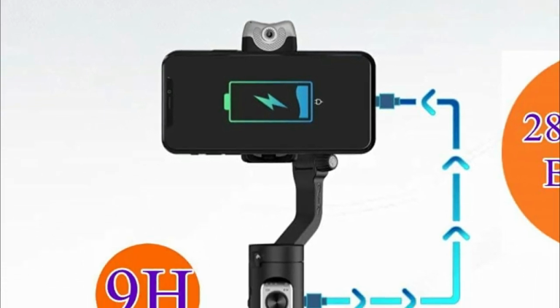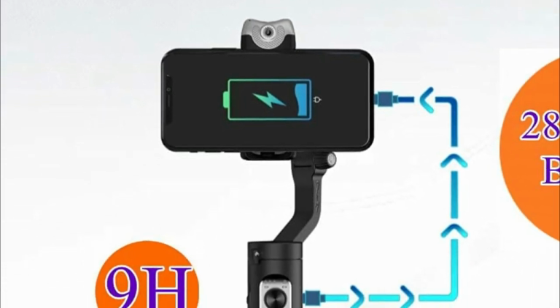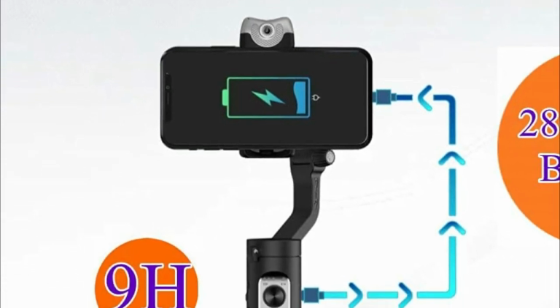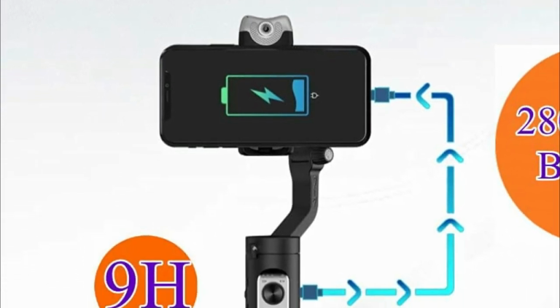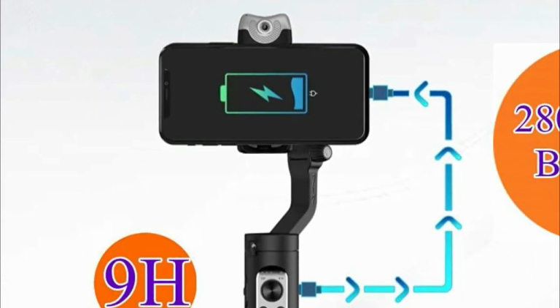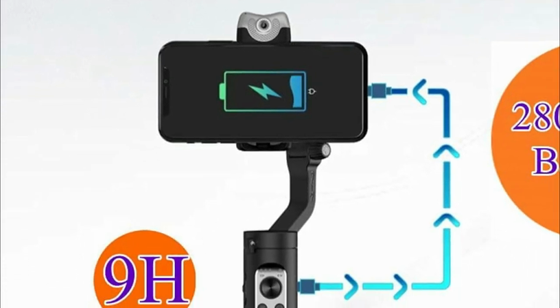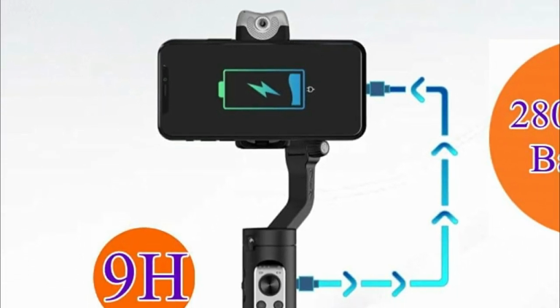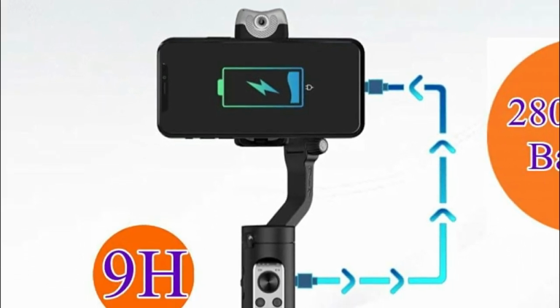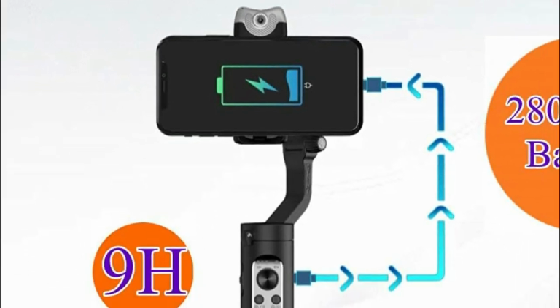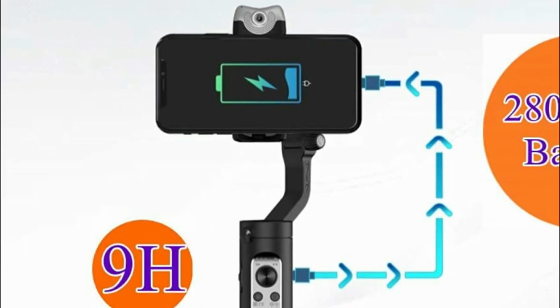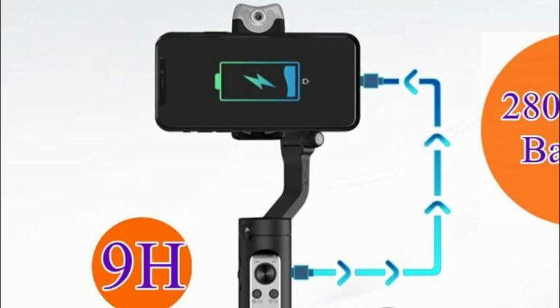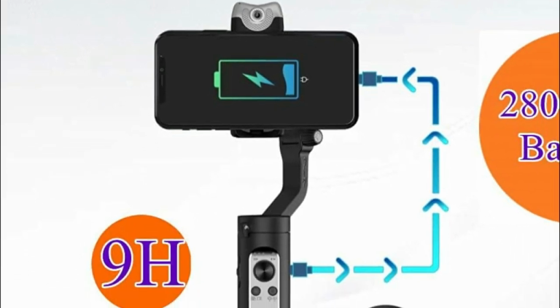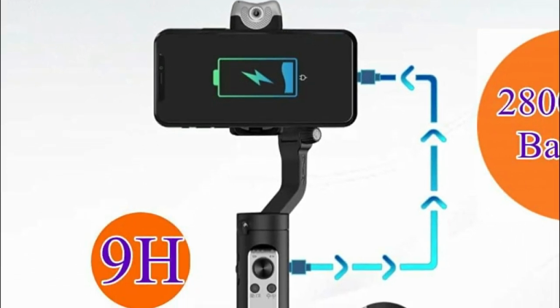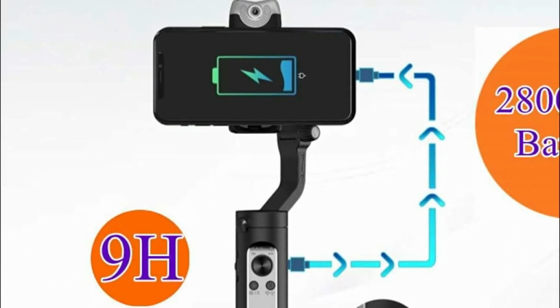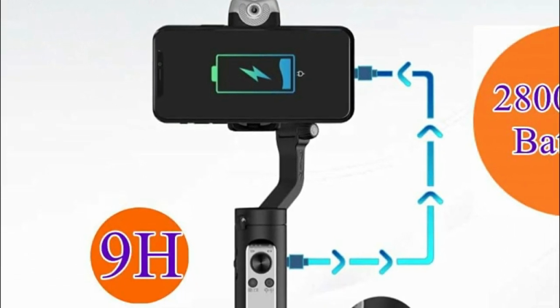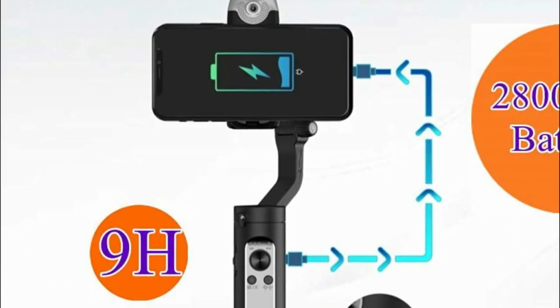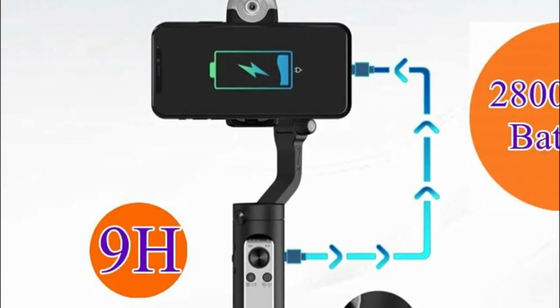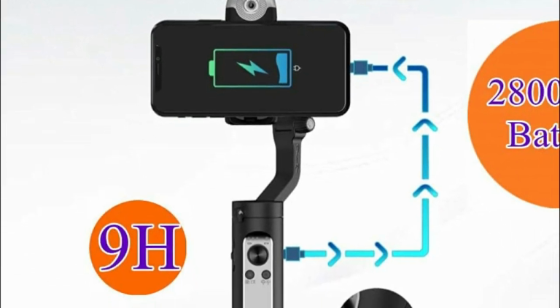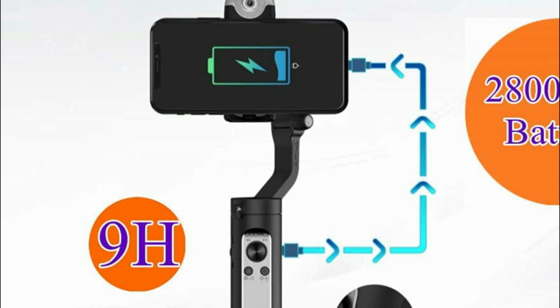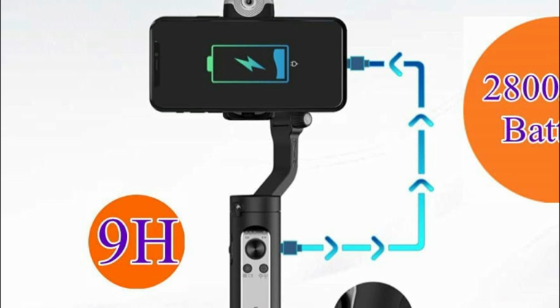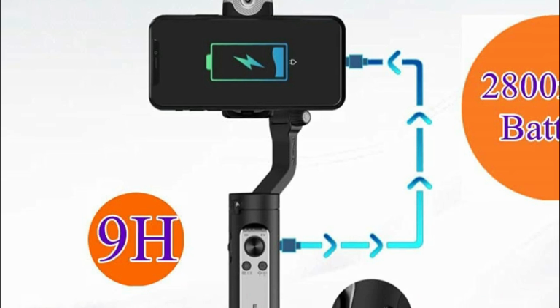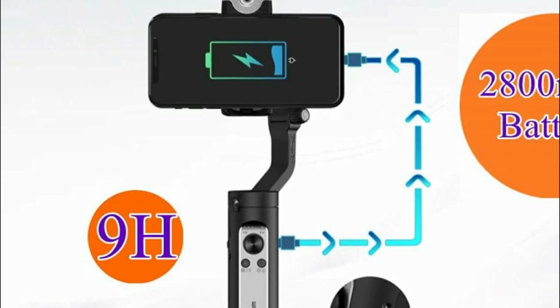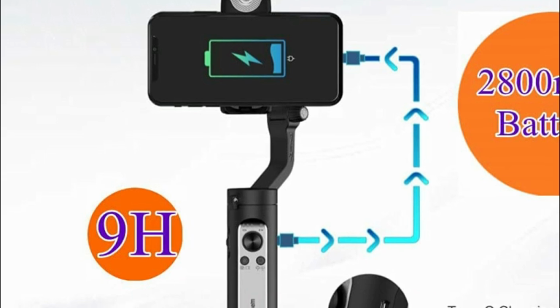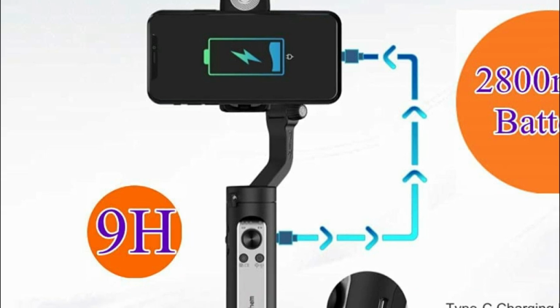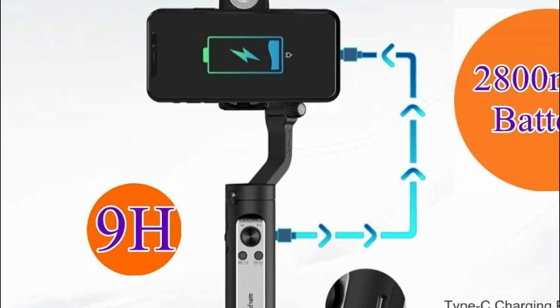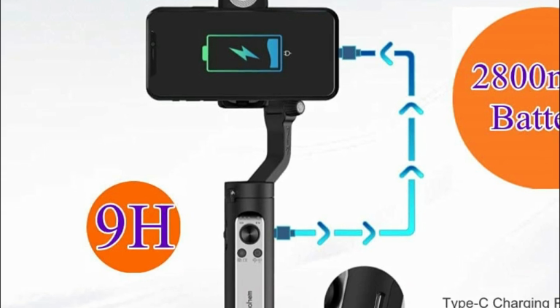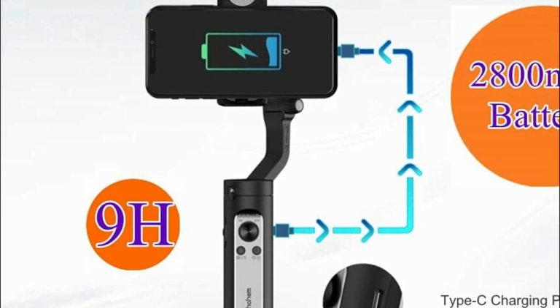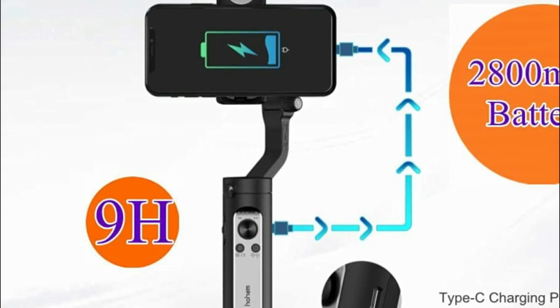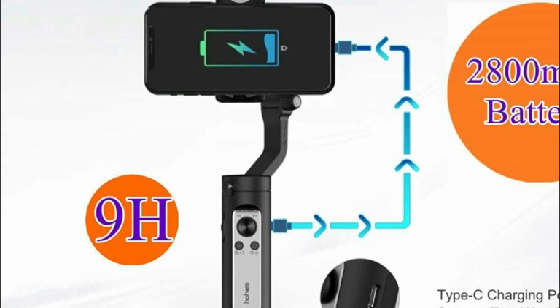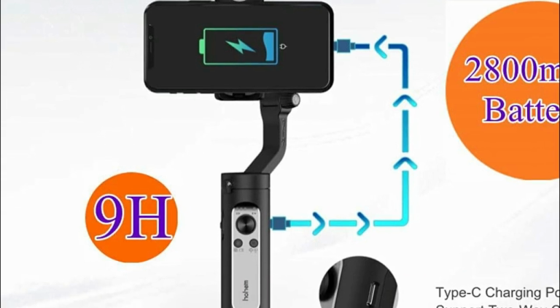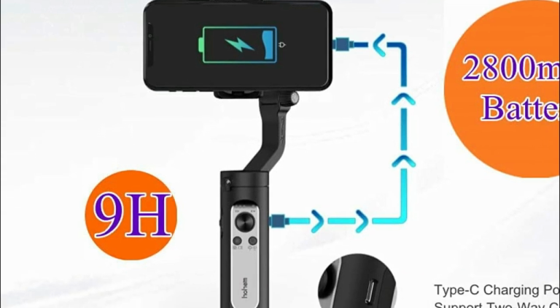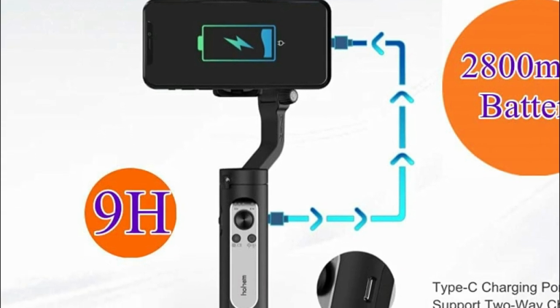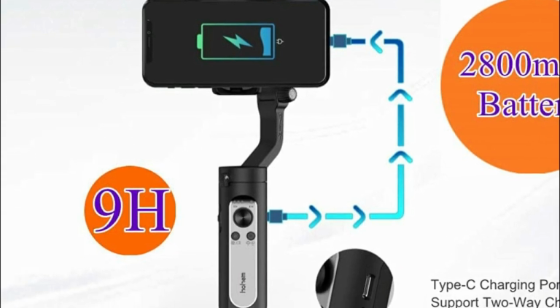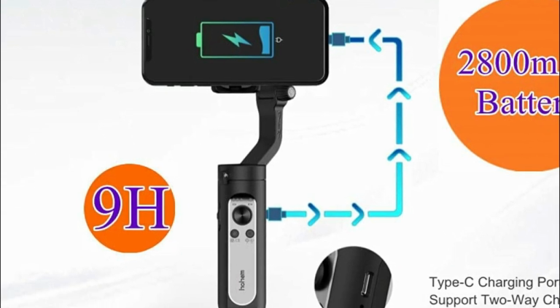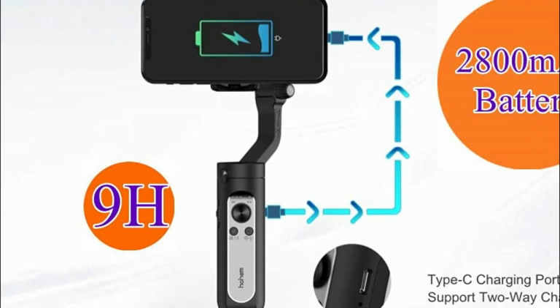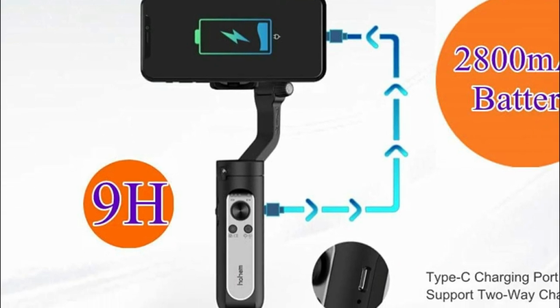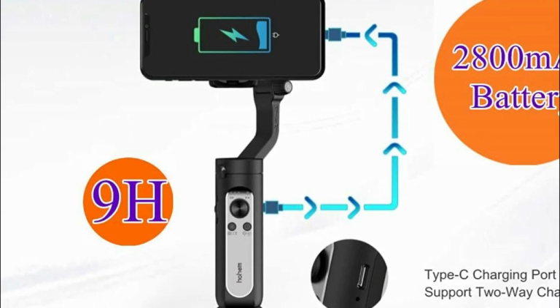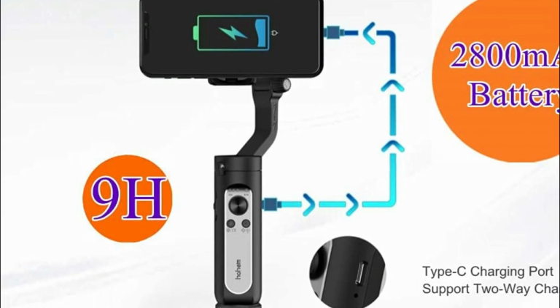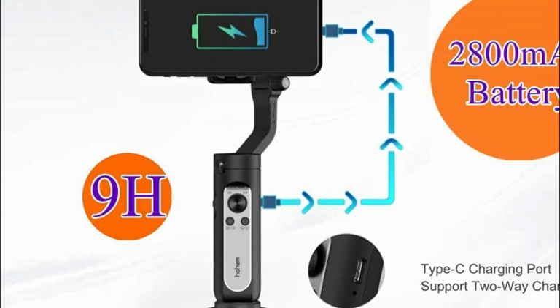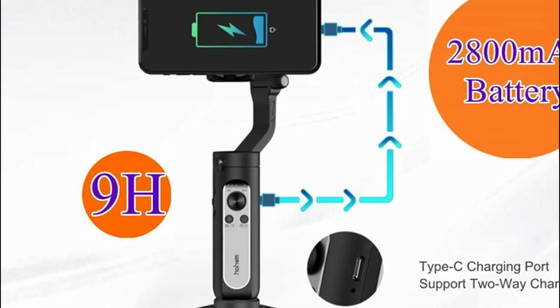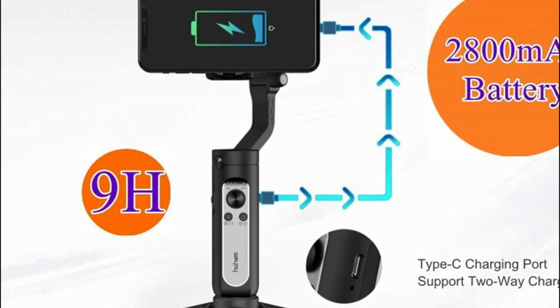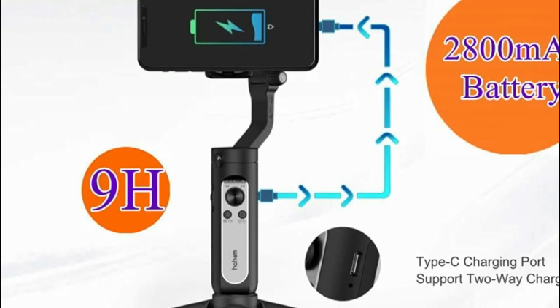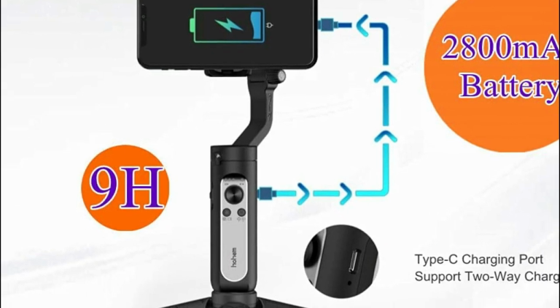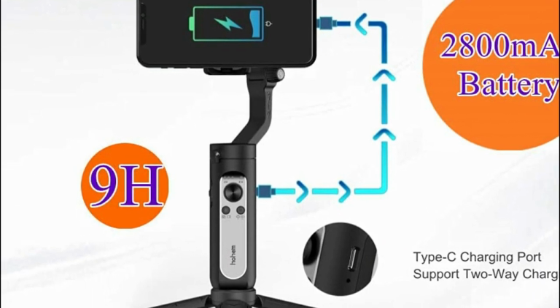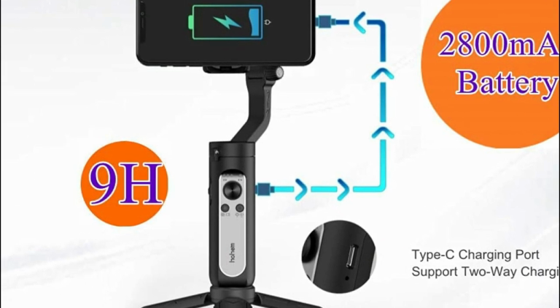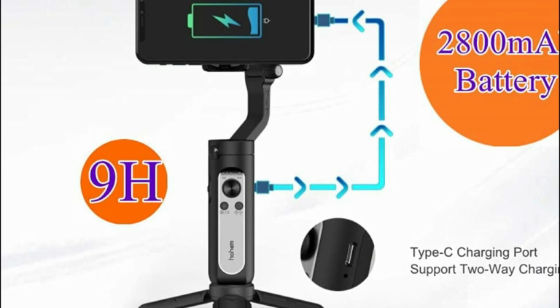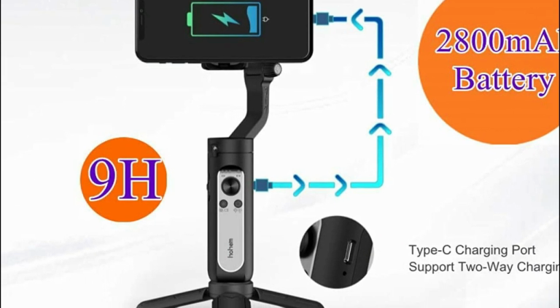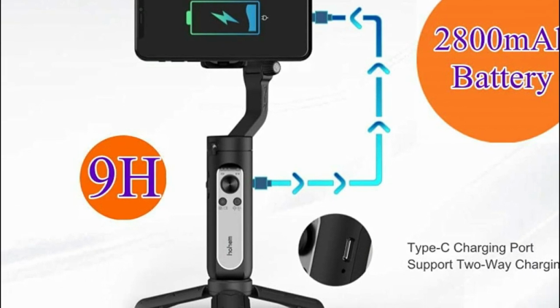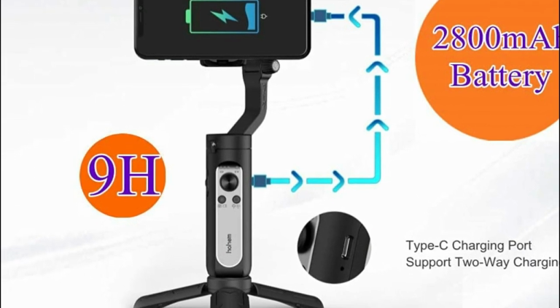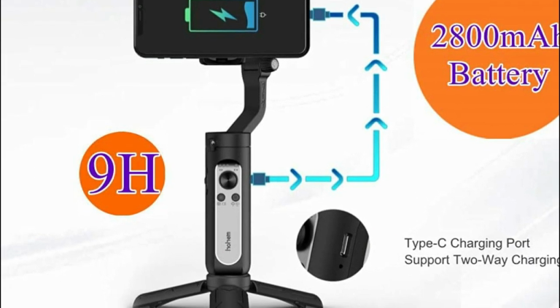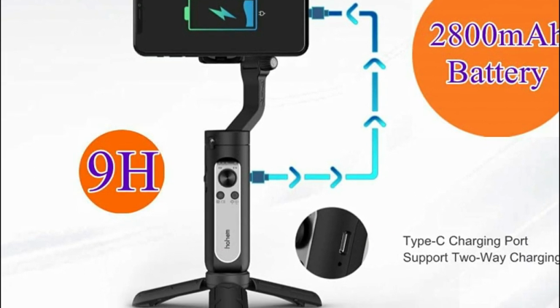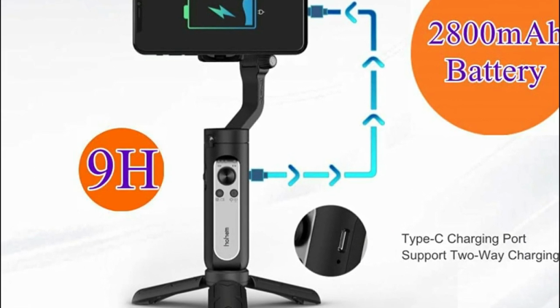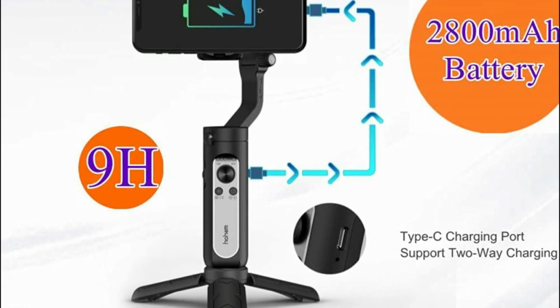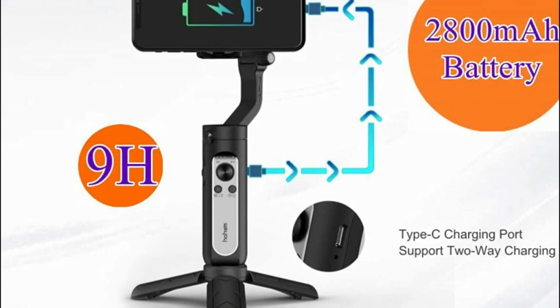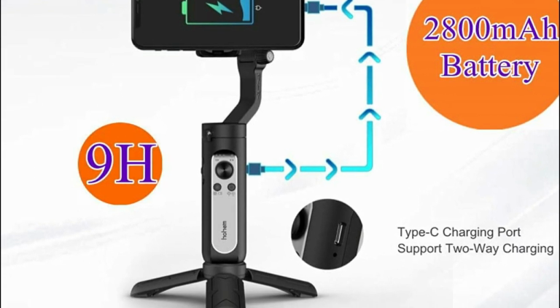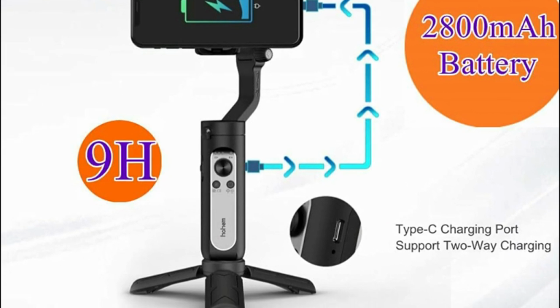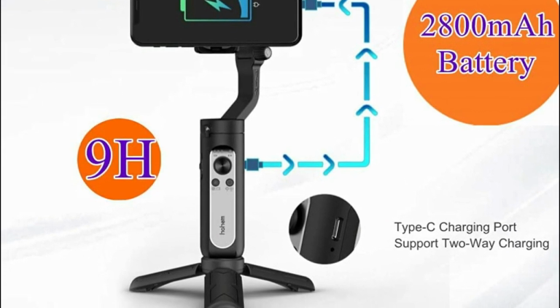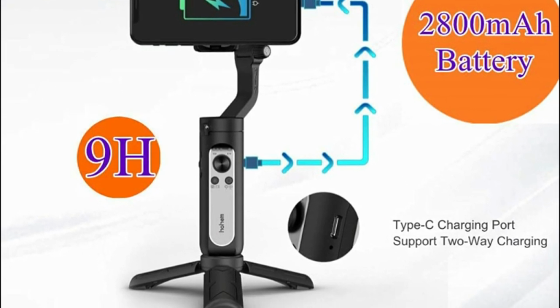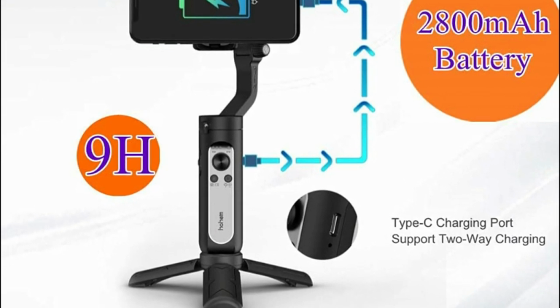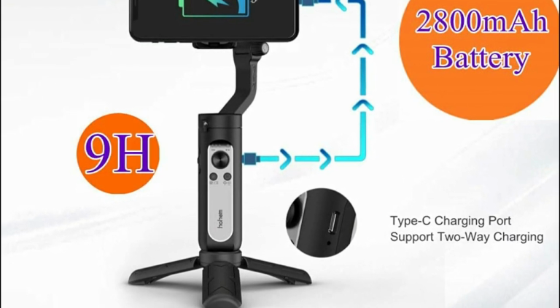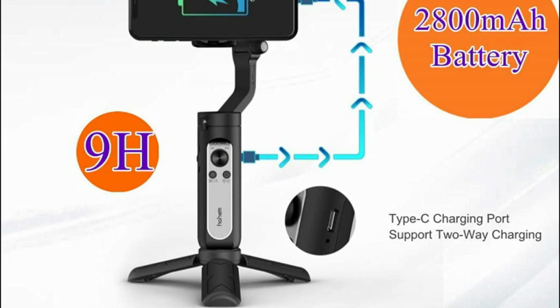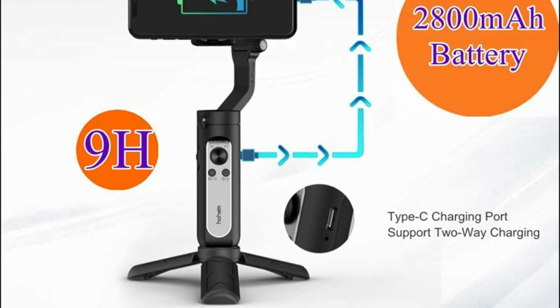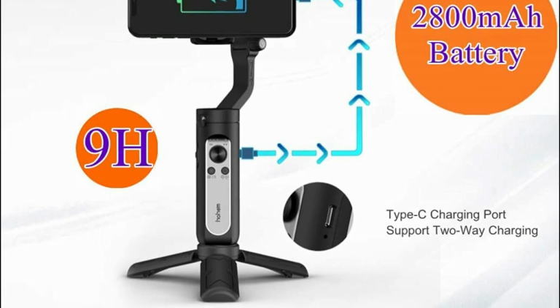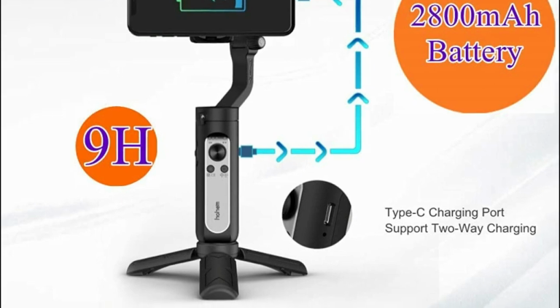So whether you're a vlogger or a YouTuber, the Hohem iSteady V2 is the perfect tool for creating high-quality videos that will impress your audience.